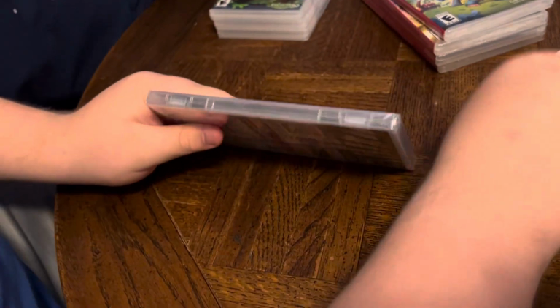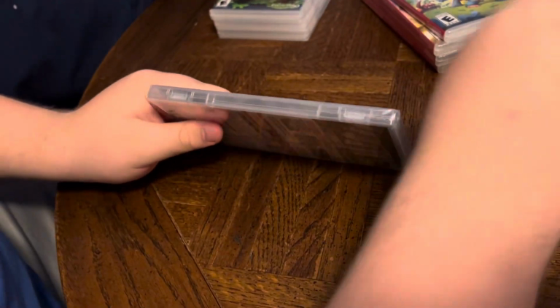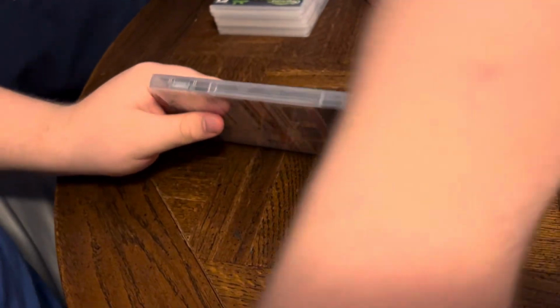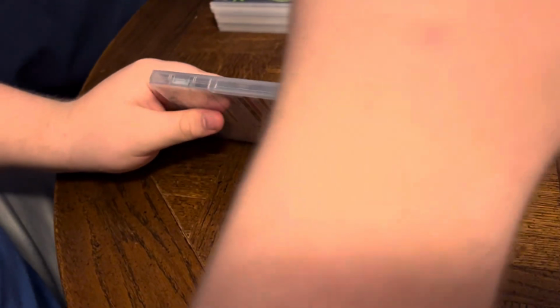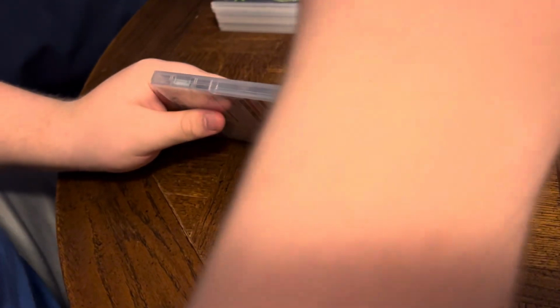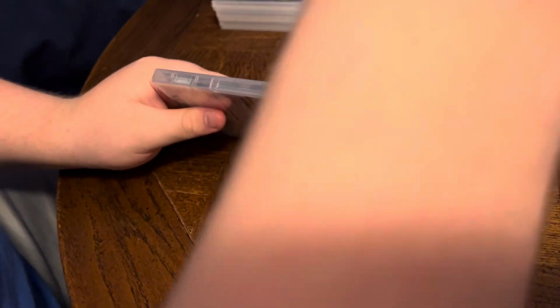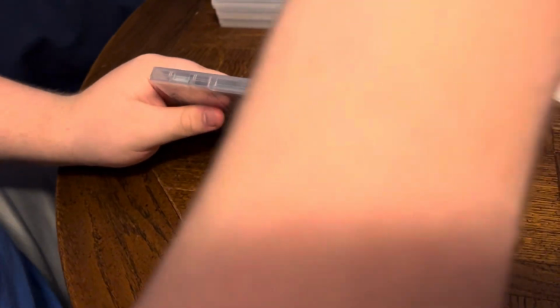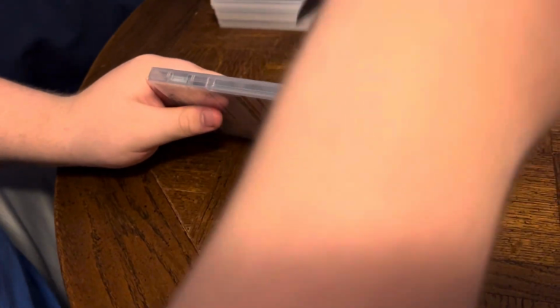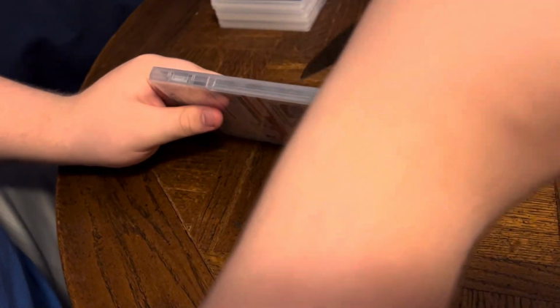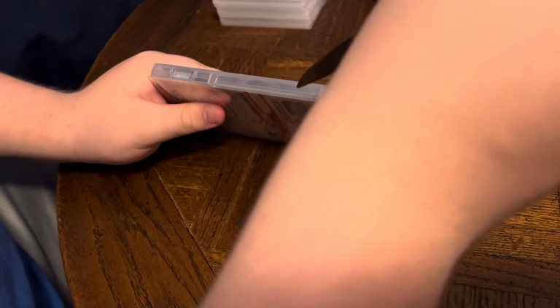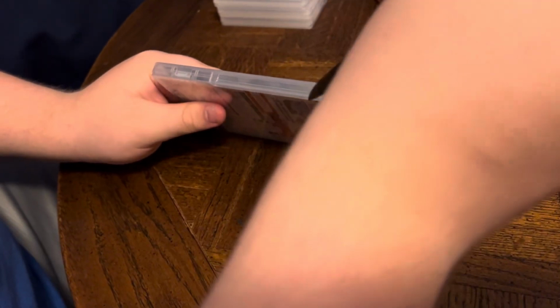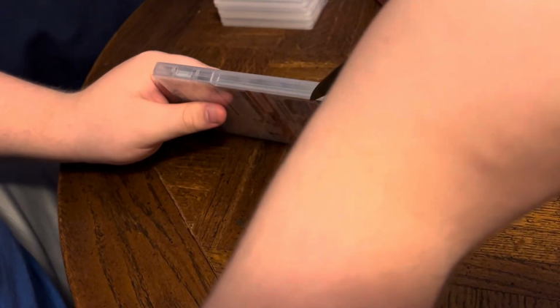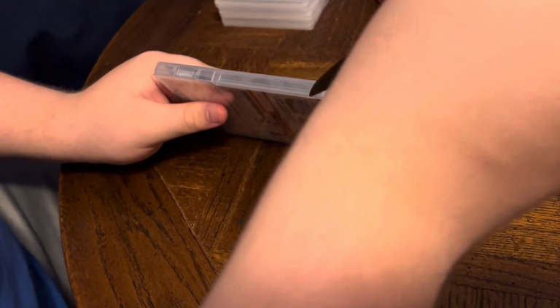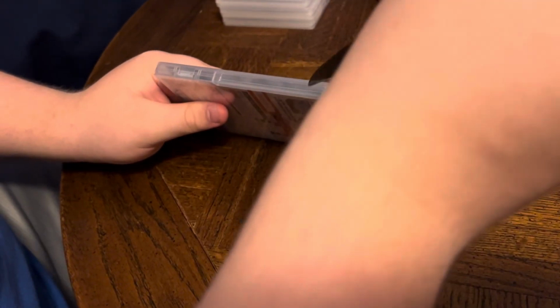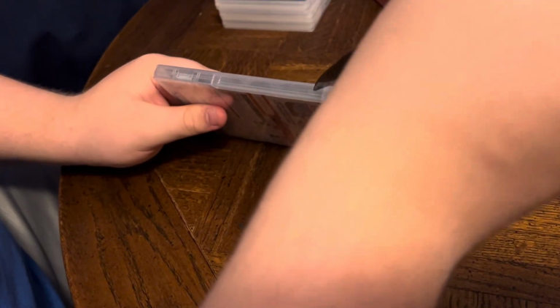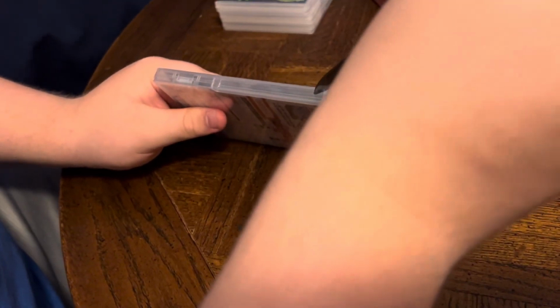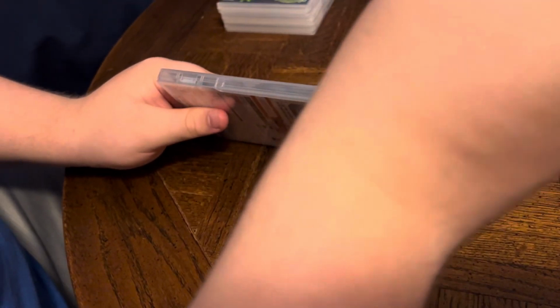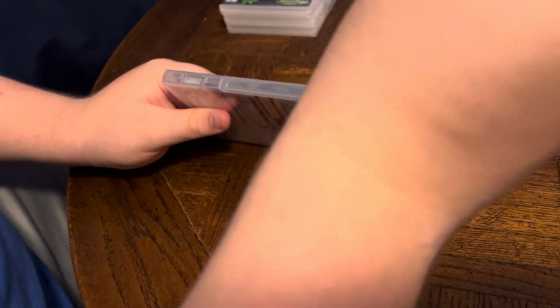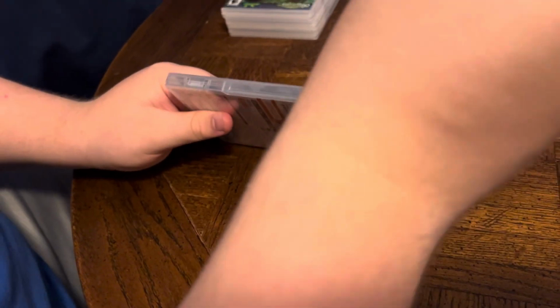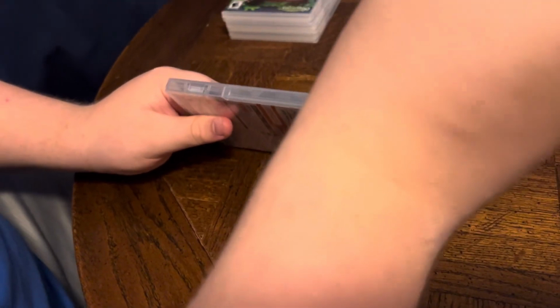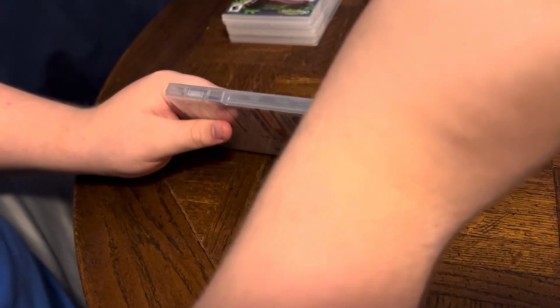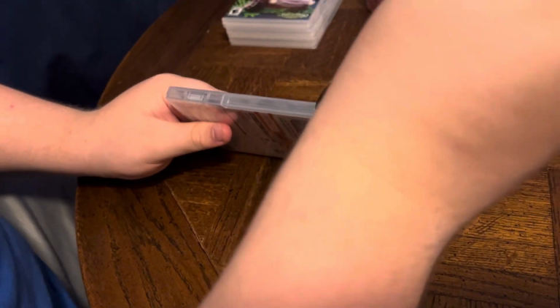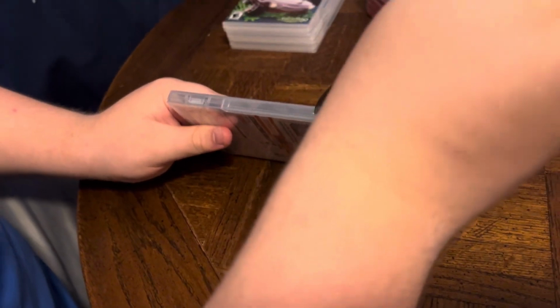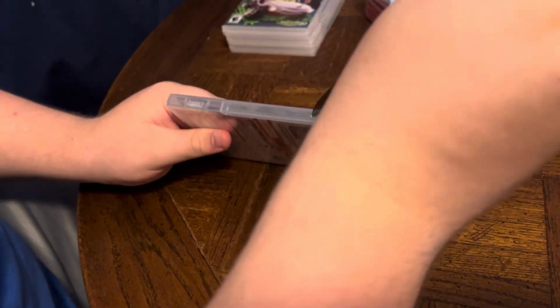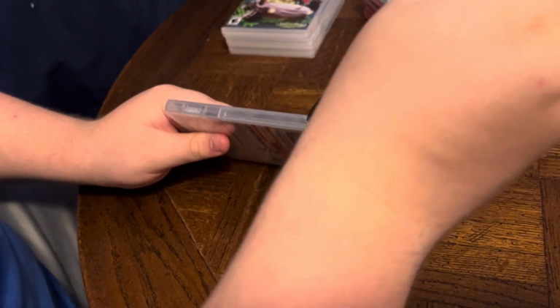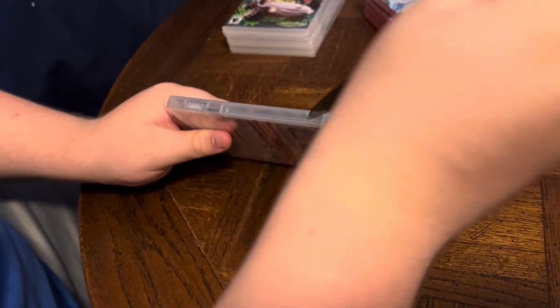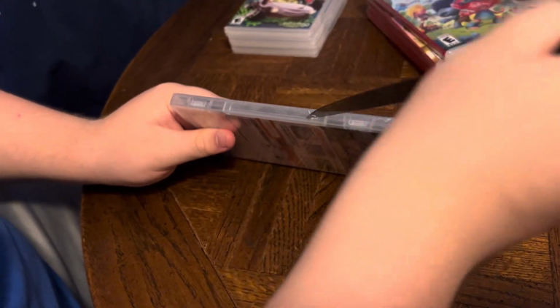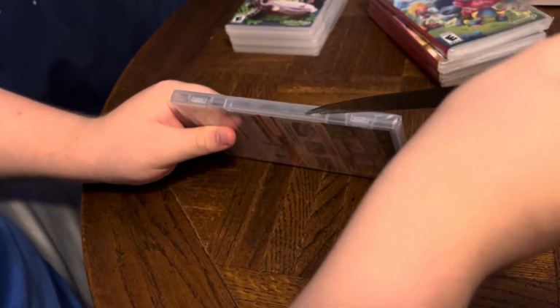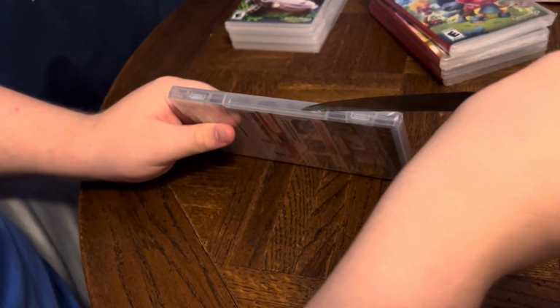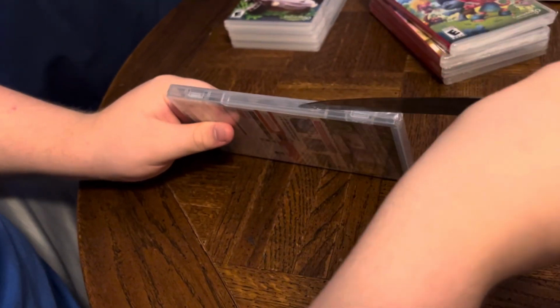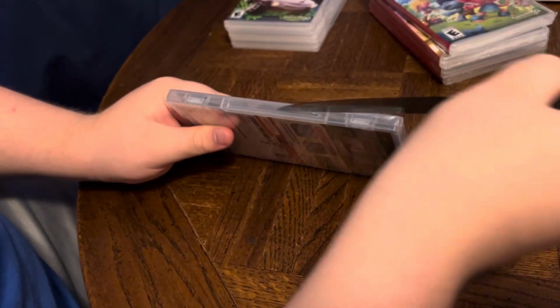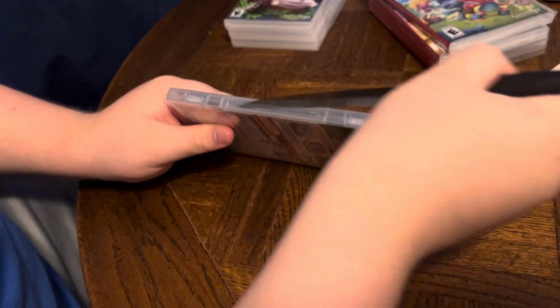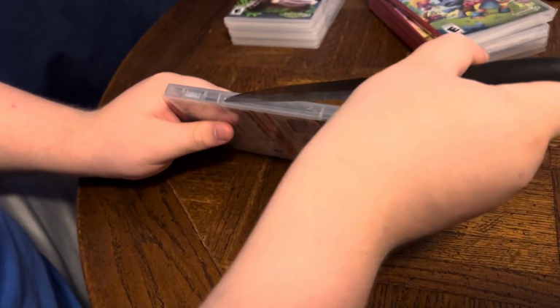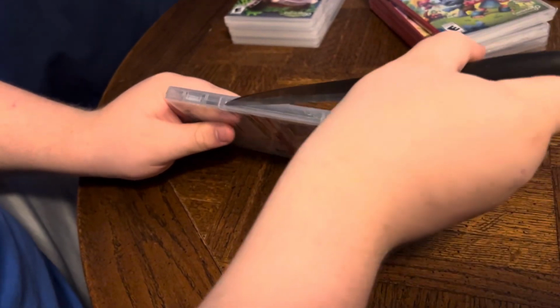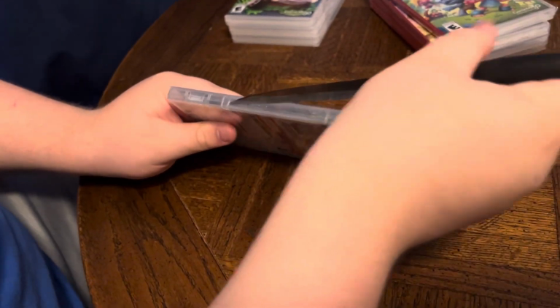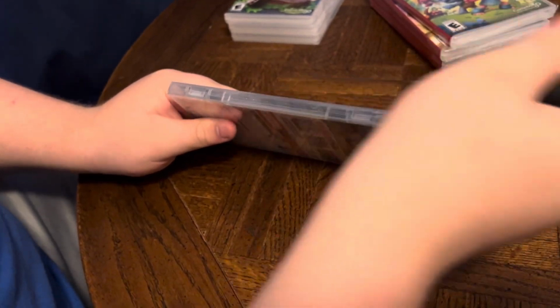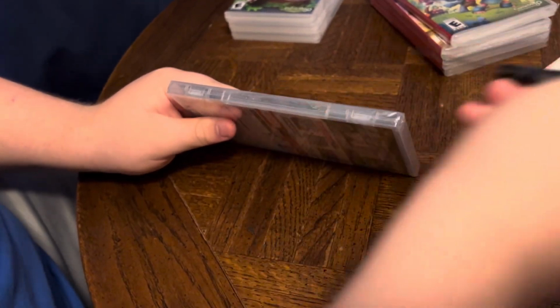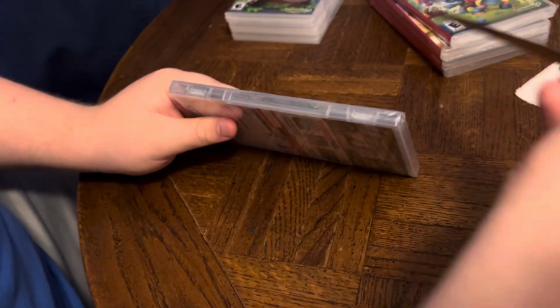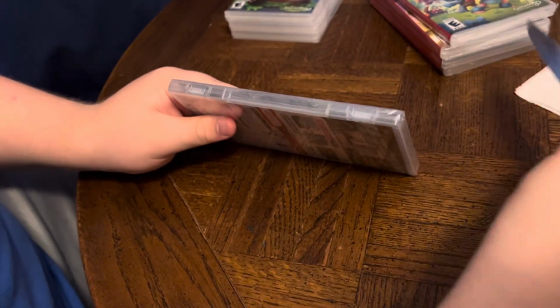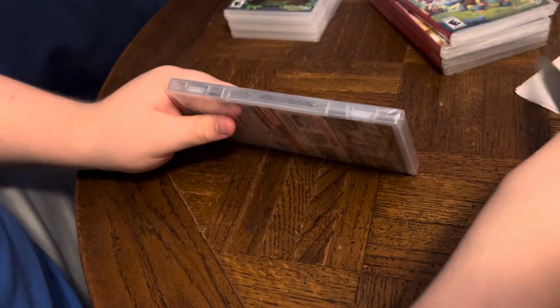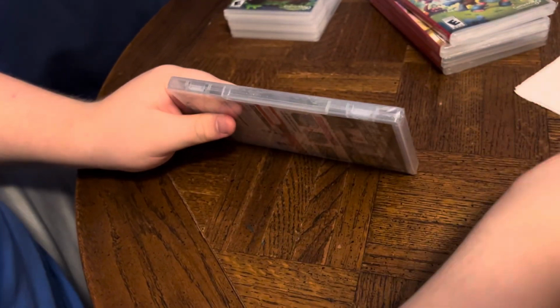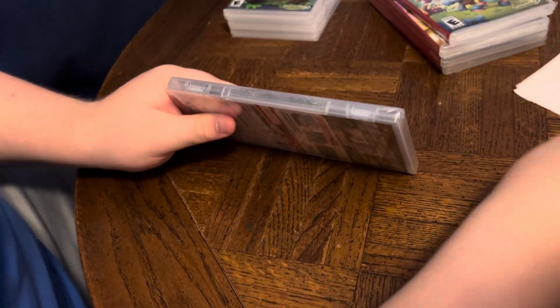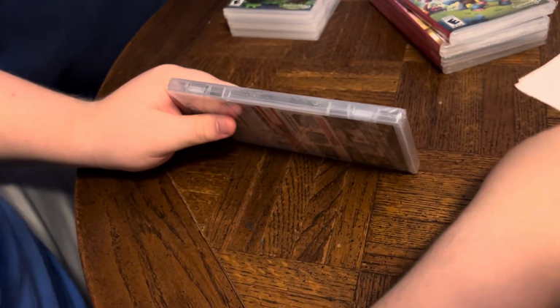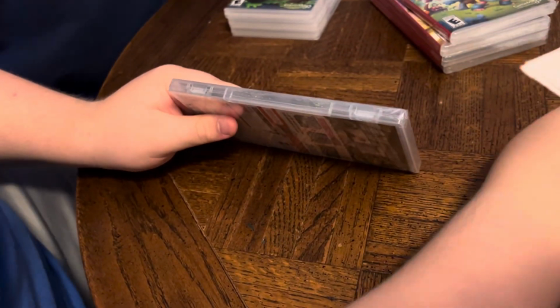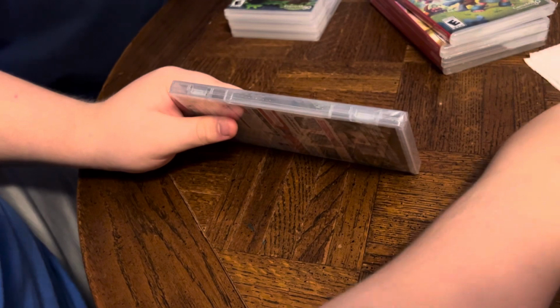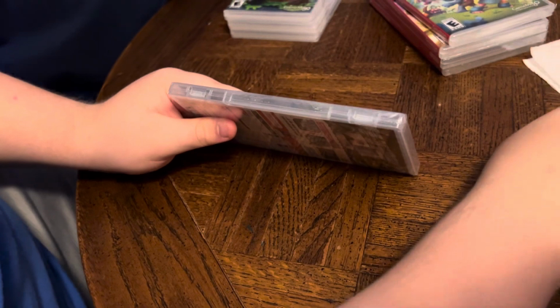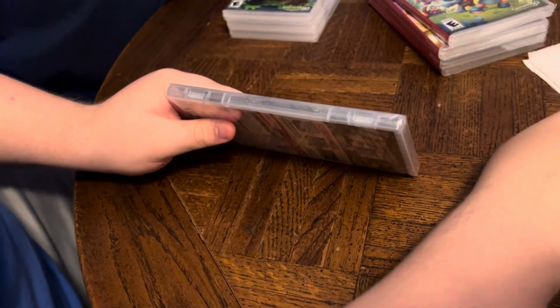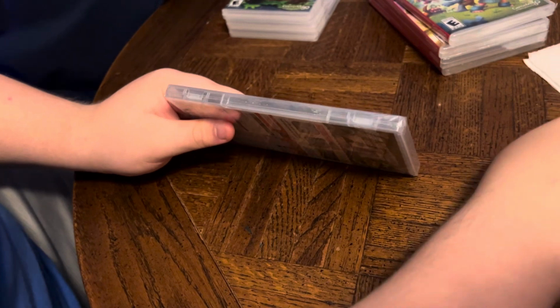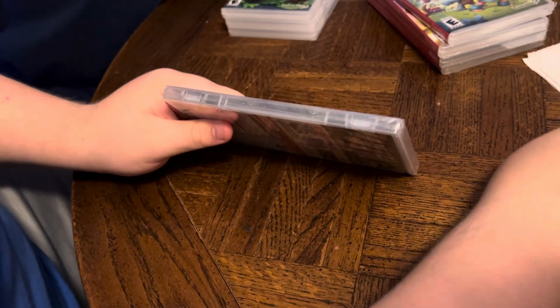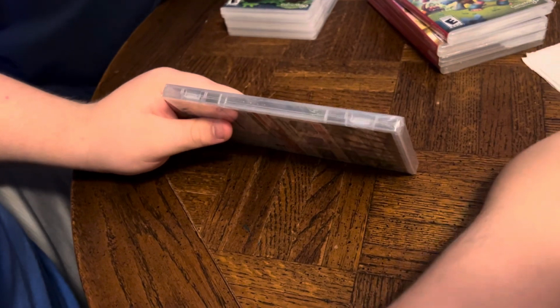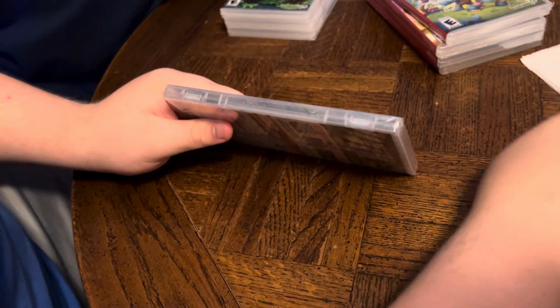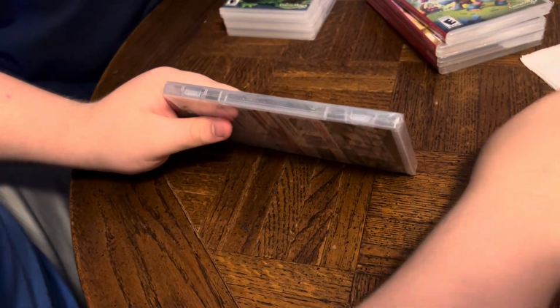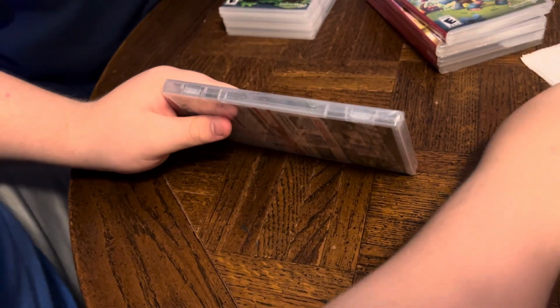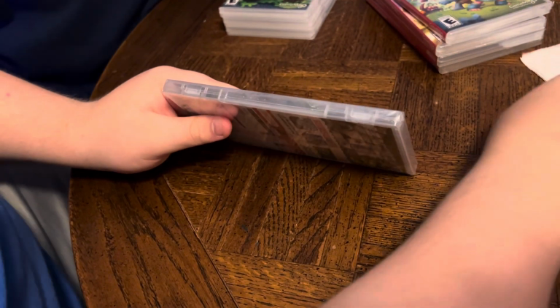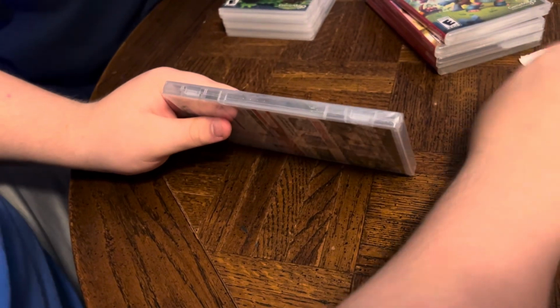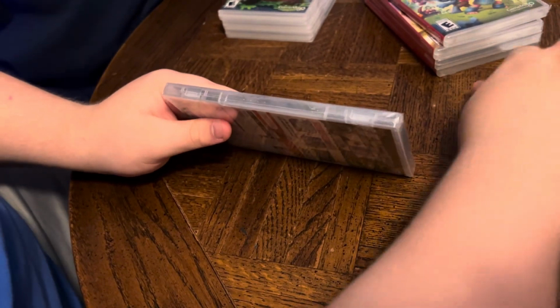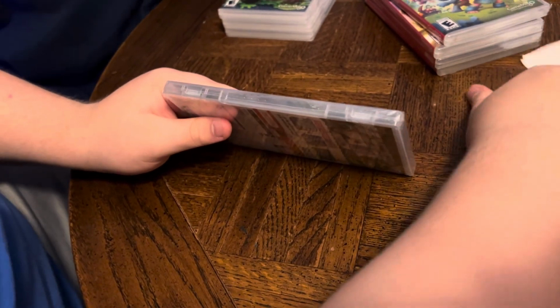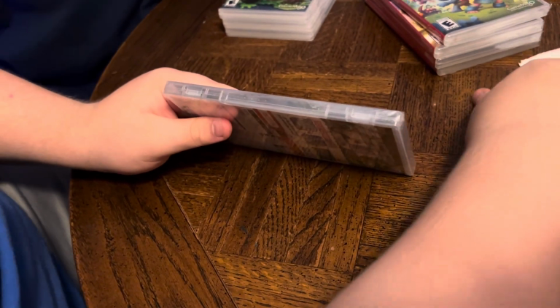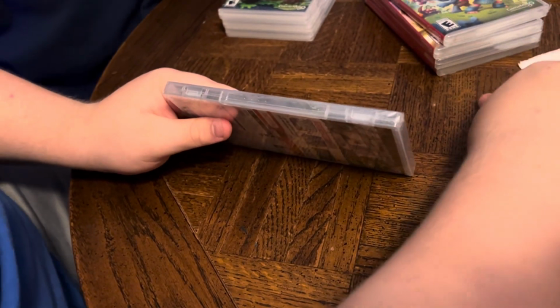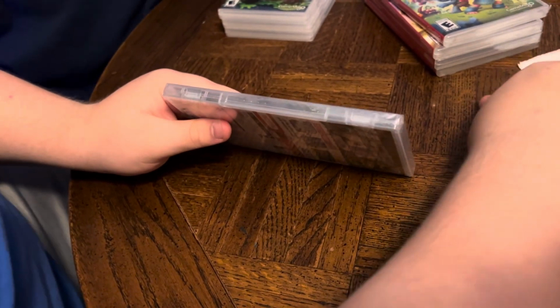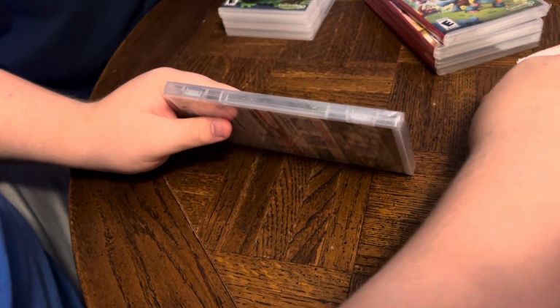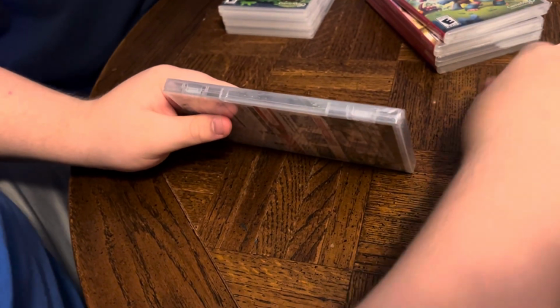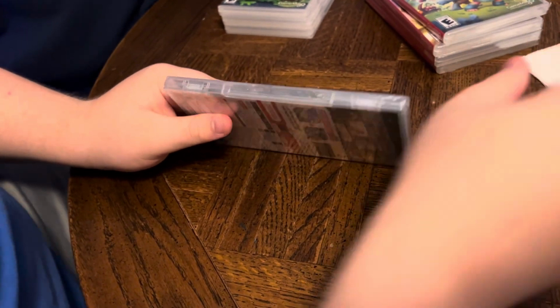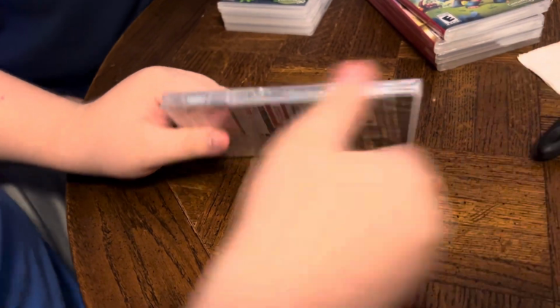What do you say we crack open that plastic and see what's inside, buddy? I say that's a good idea. Okay, let's do it then.